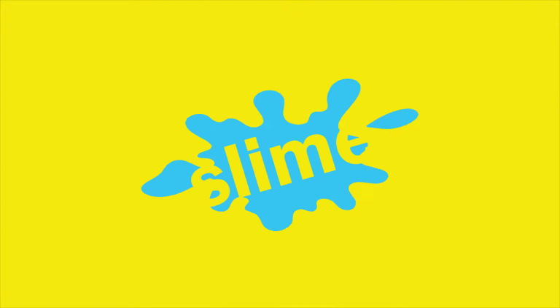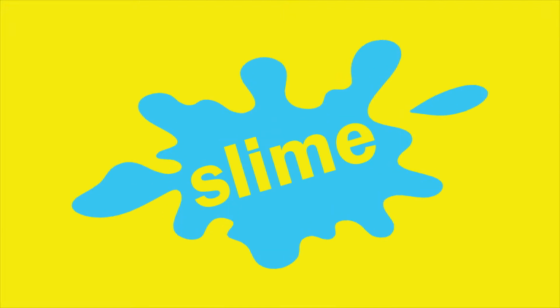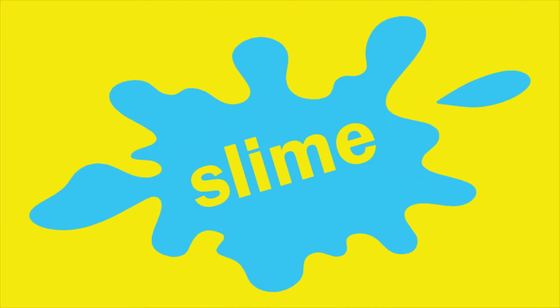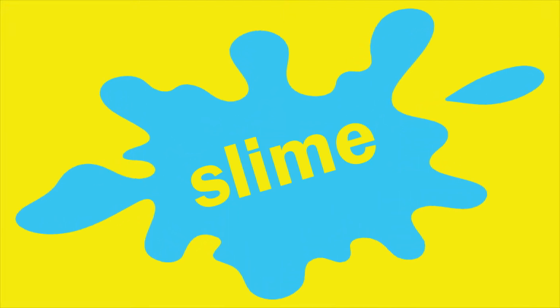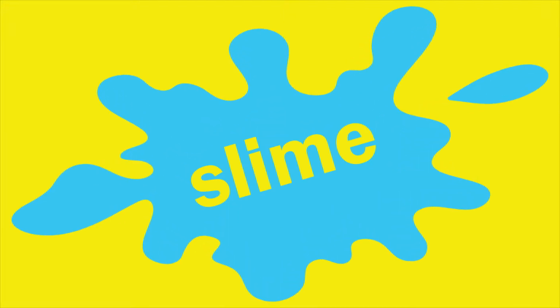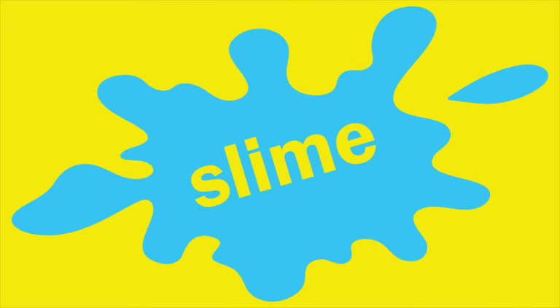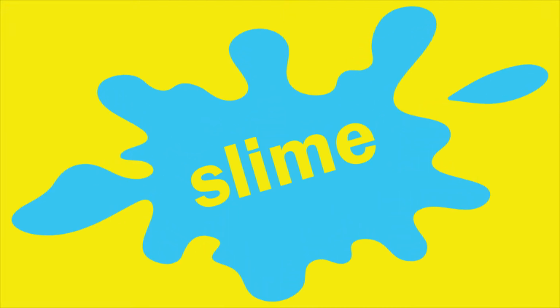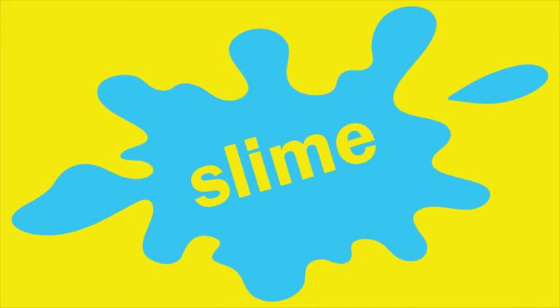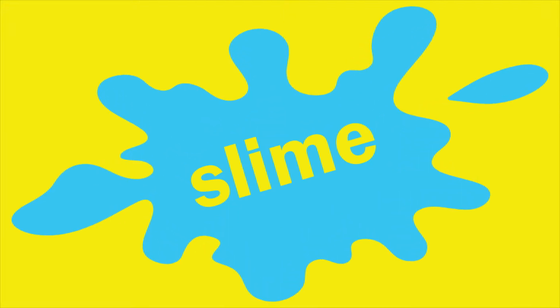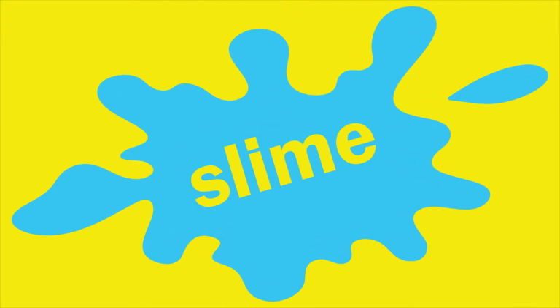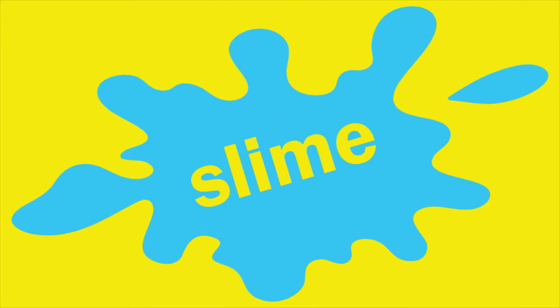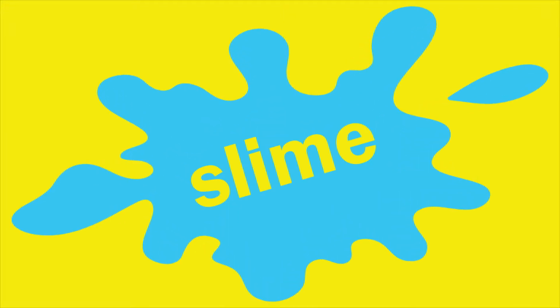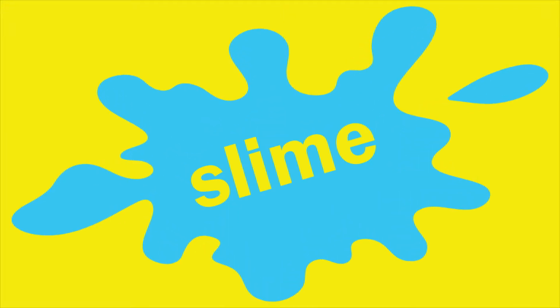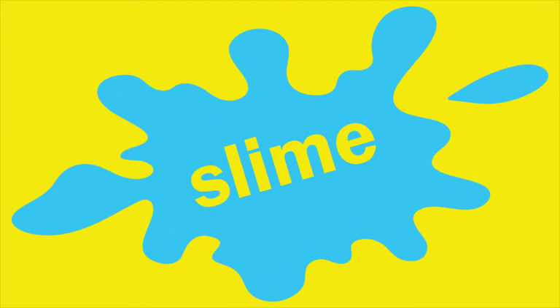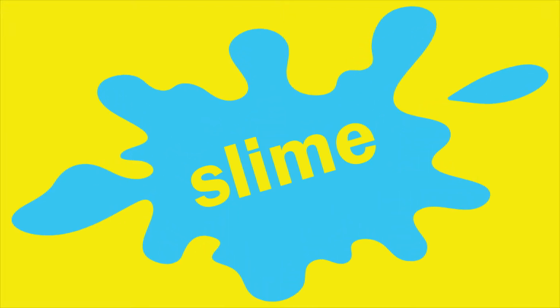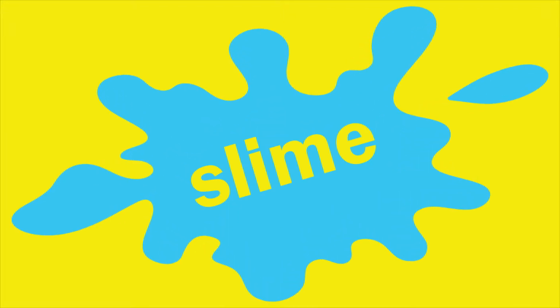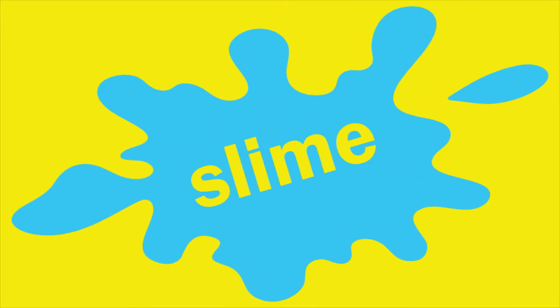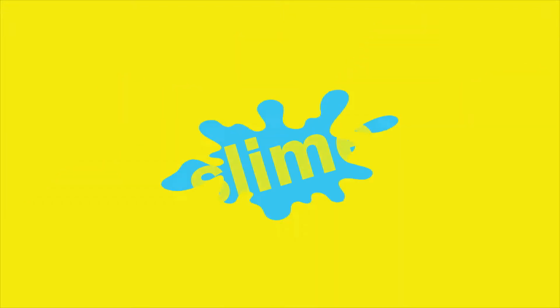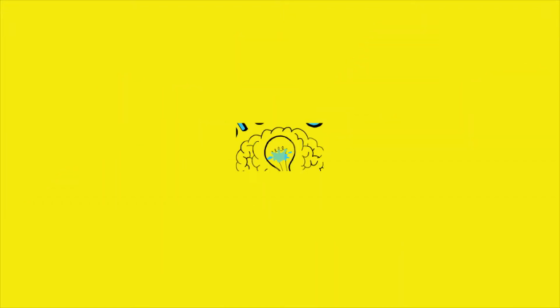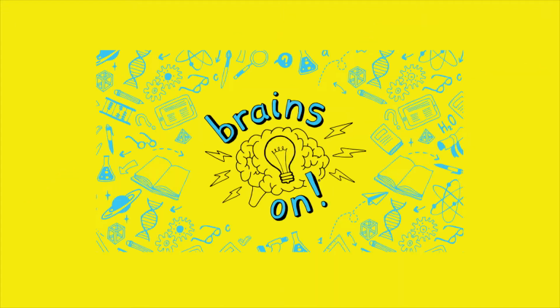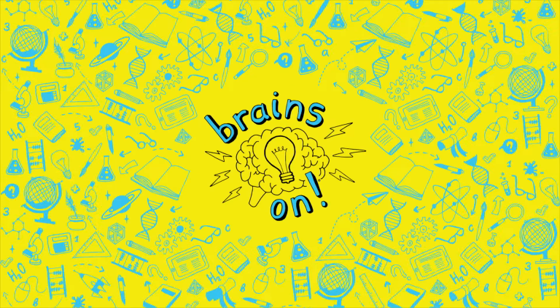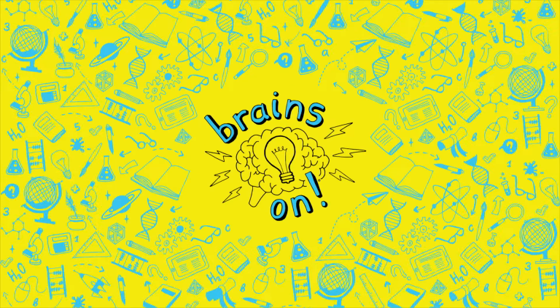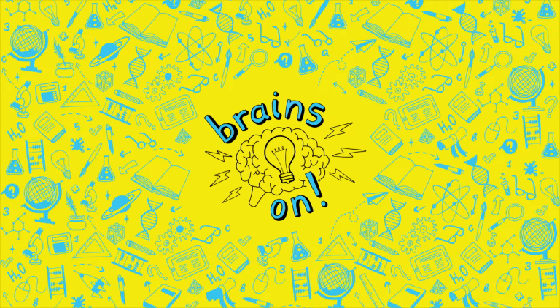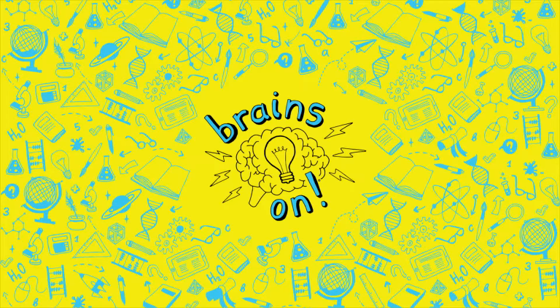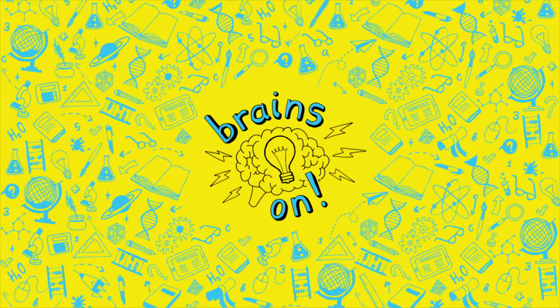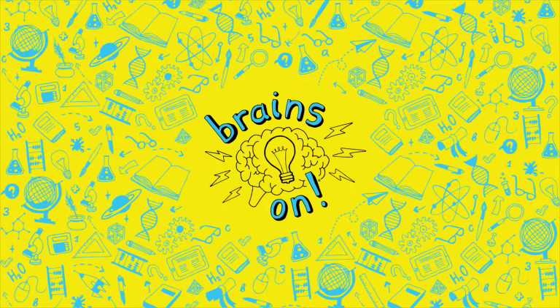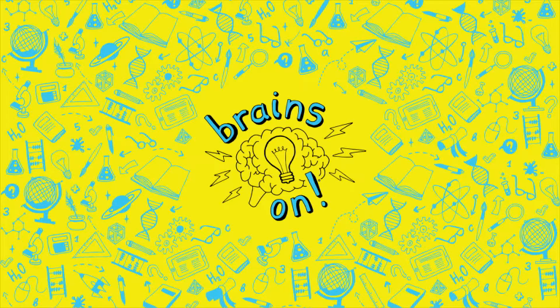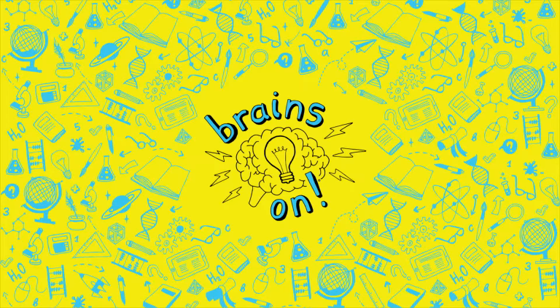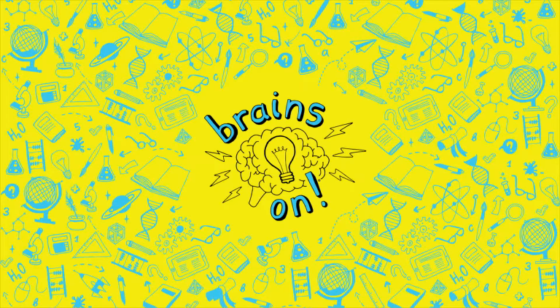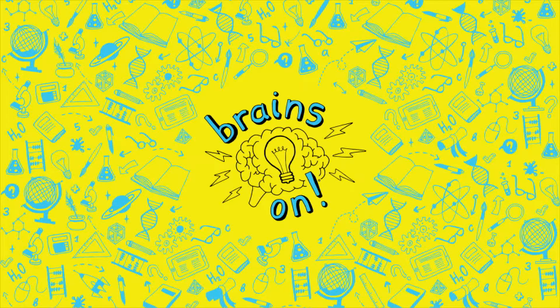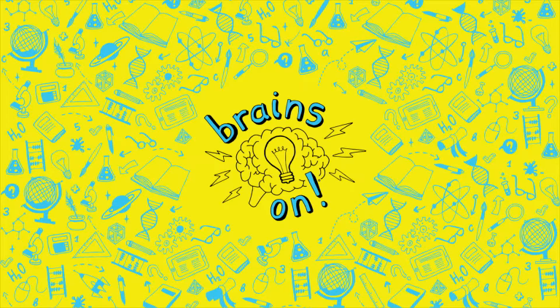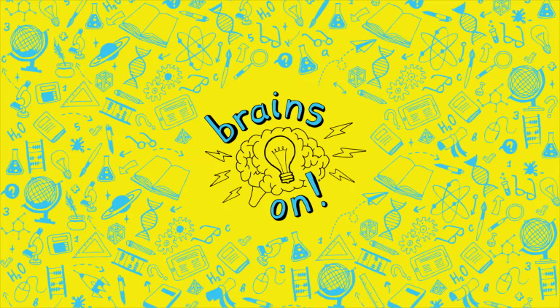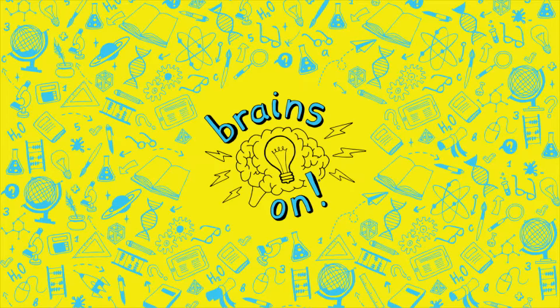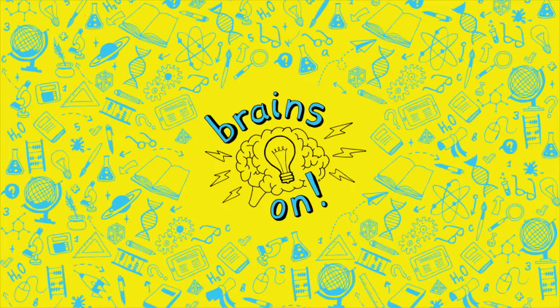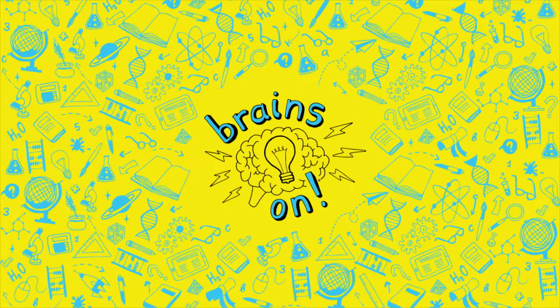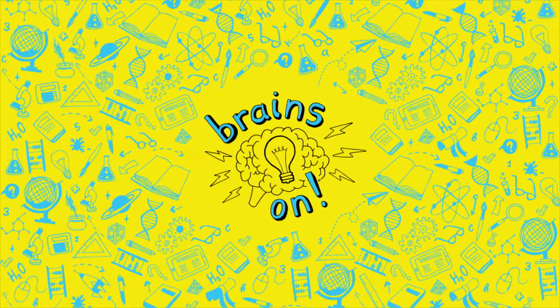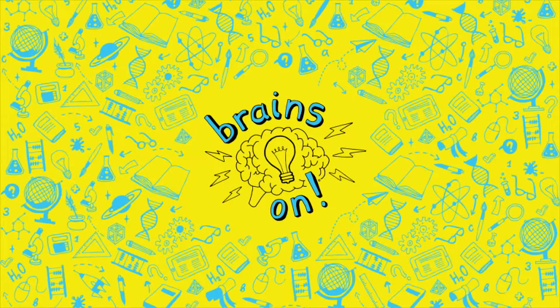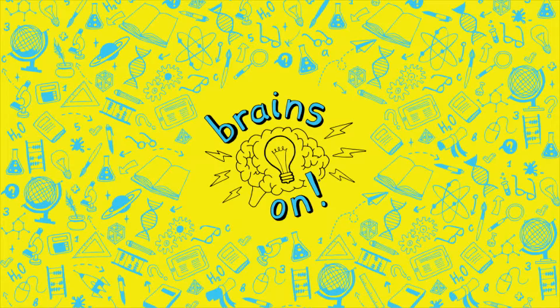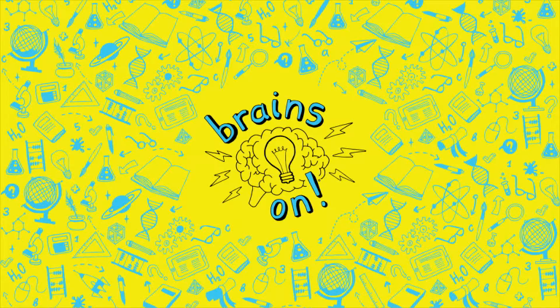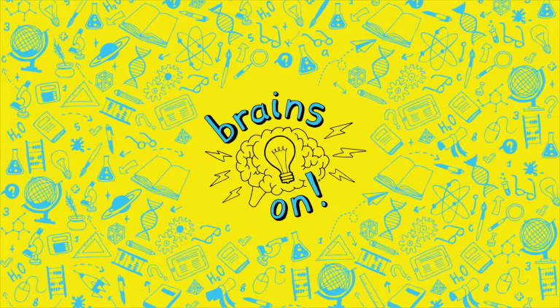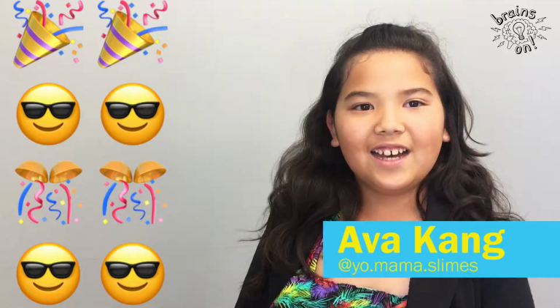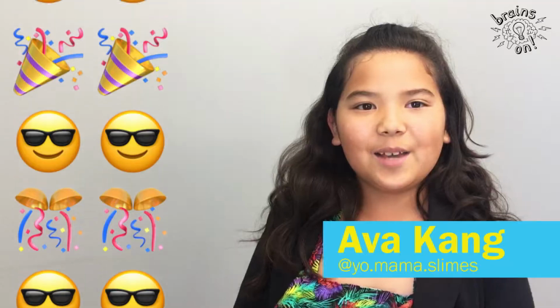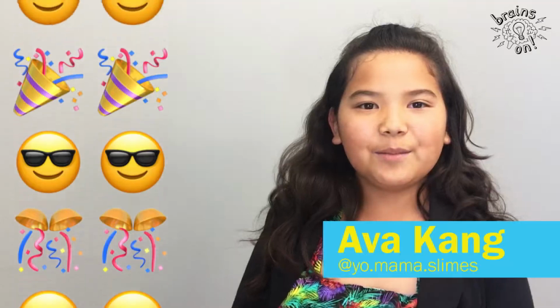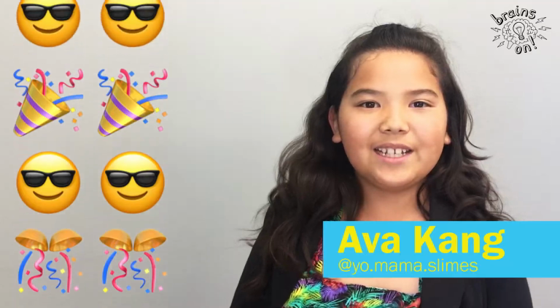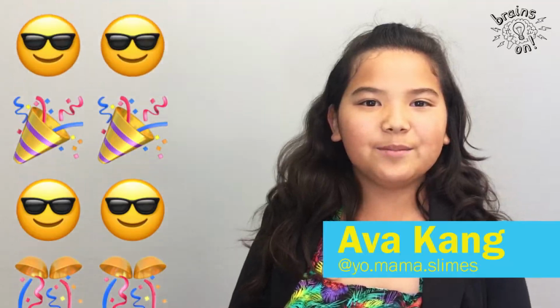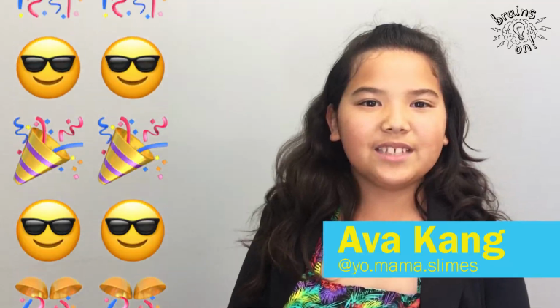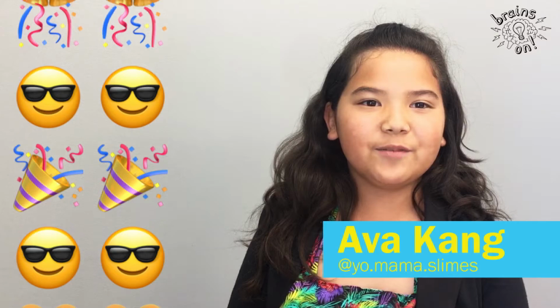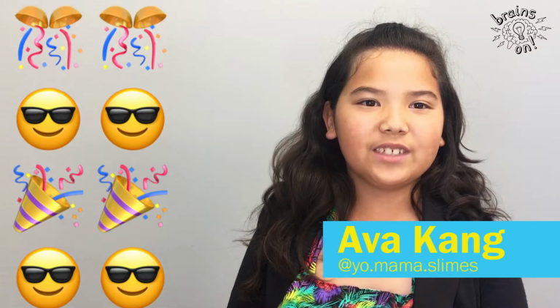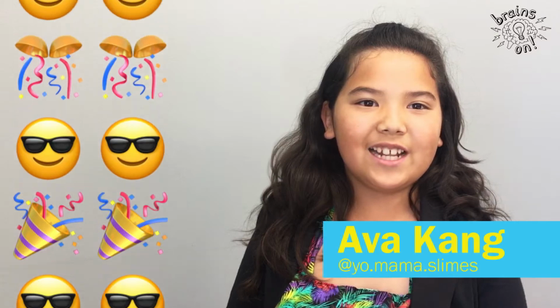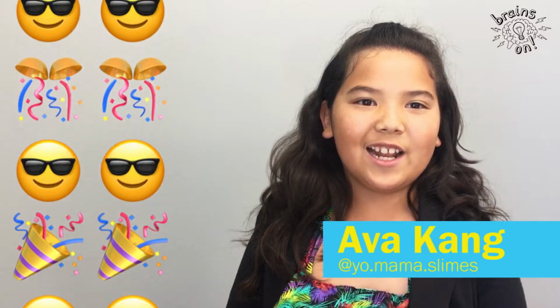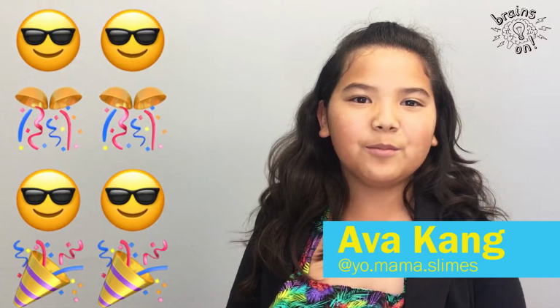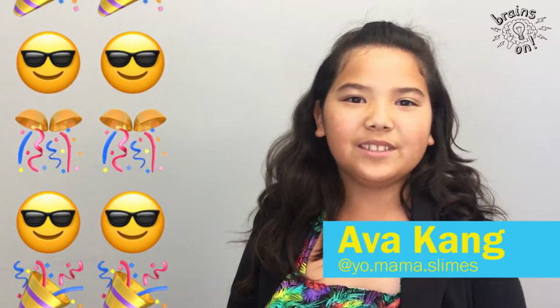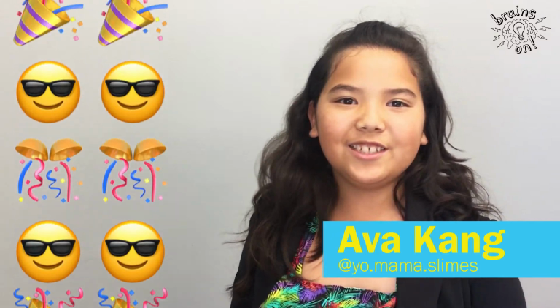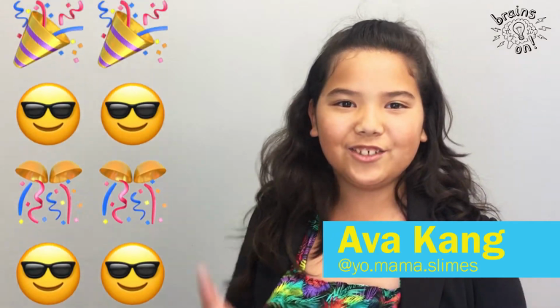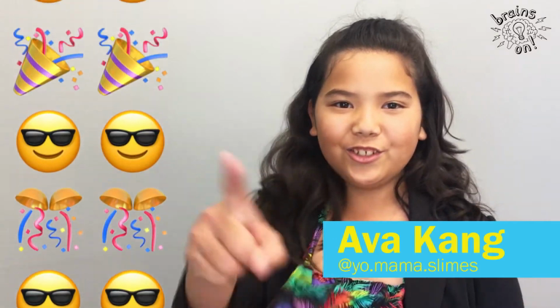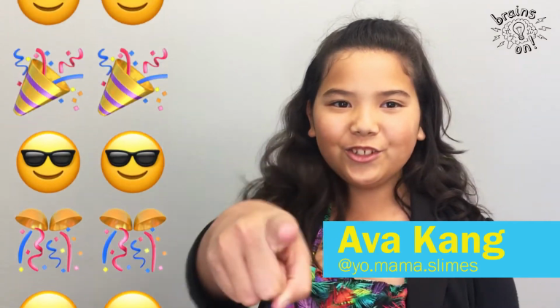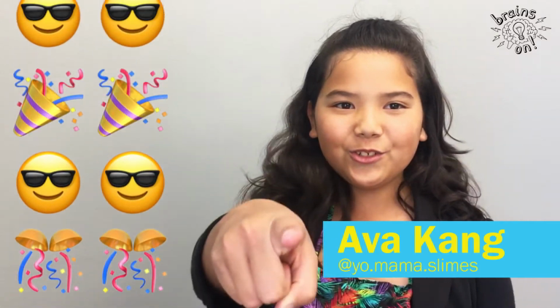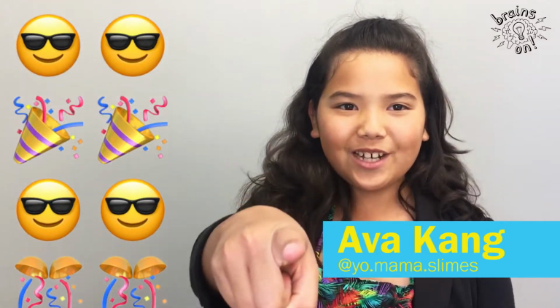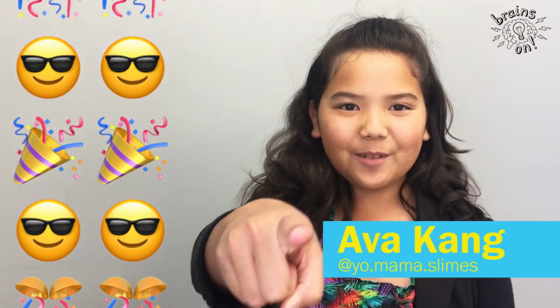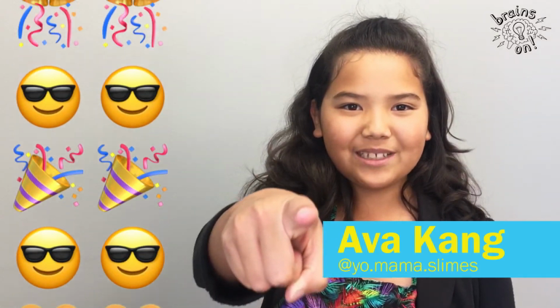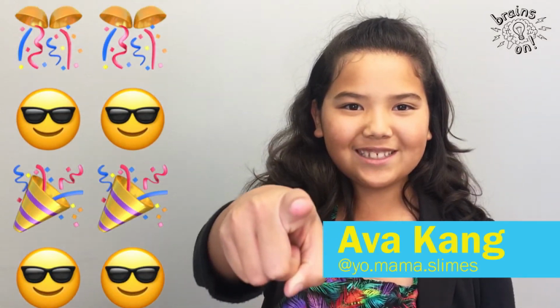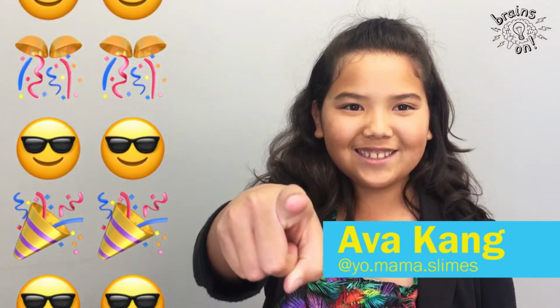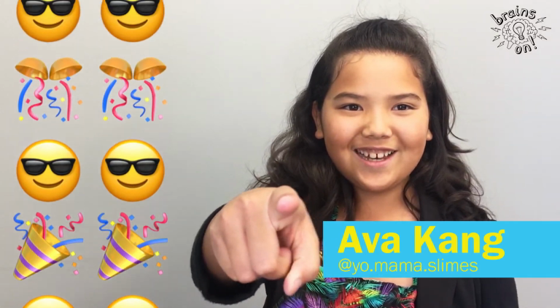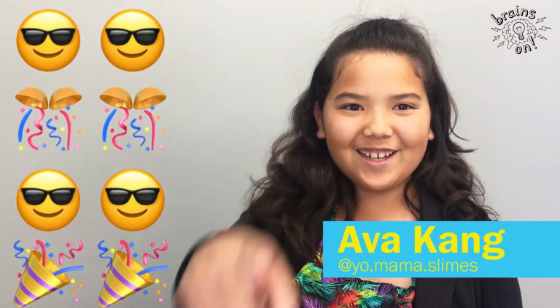Slime! Yeah! I love slime. Hi, my name is Ava, and I'll be teaching you how to make slime.